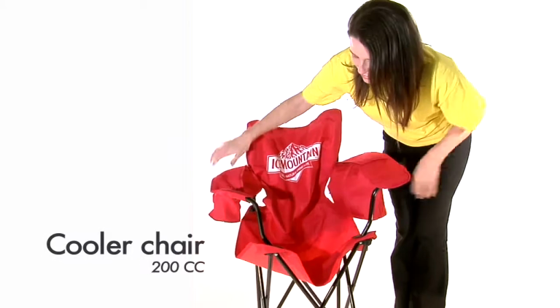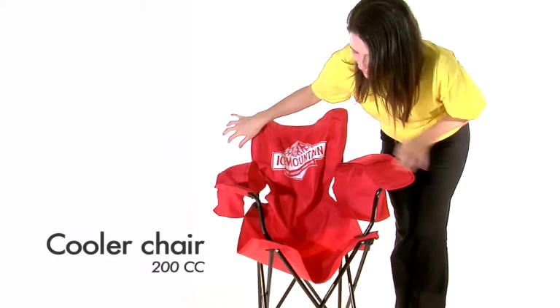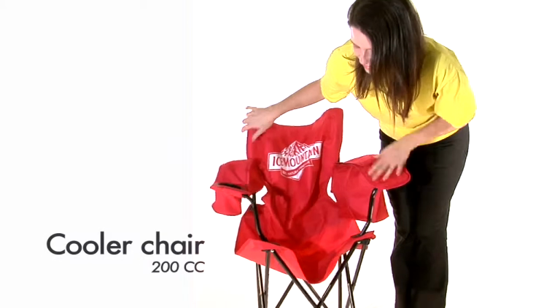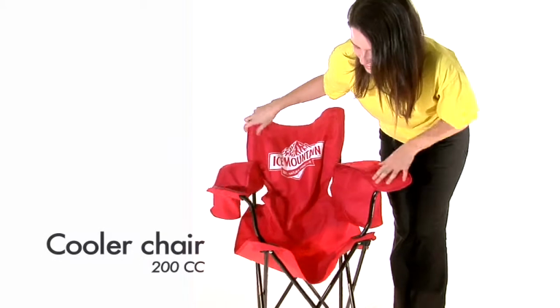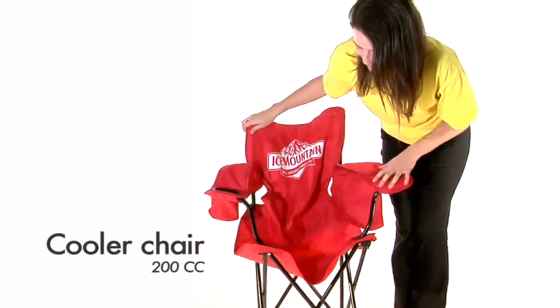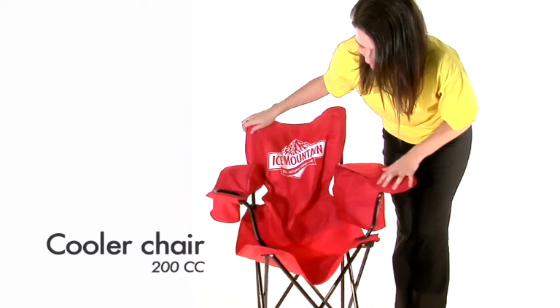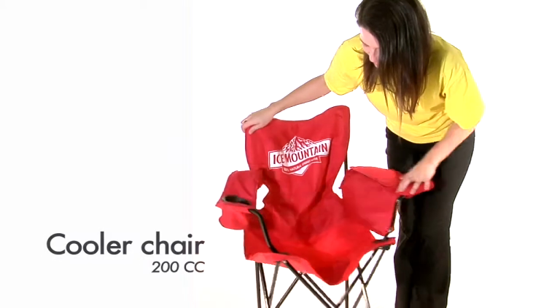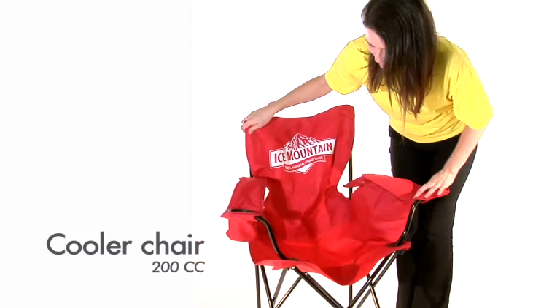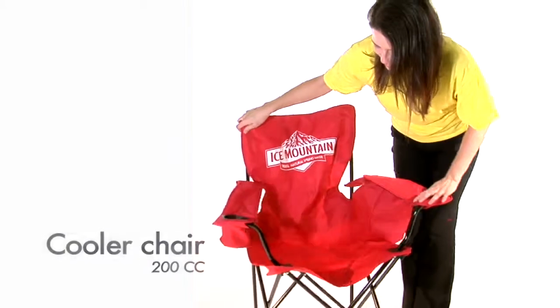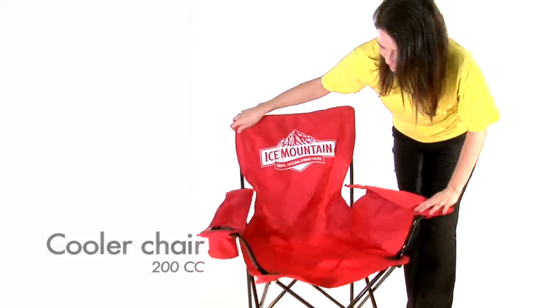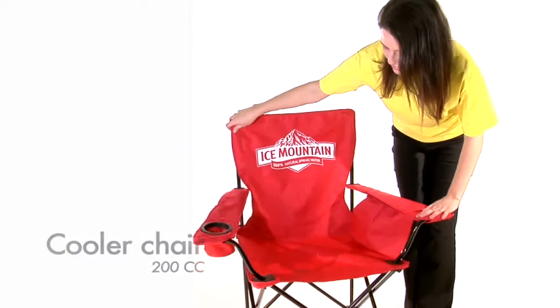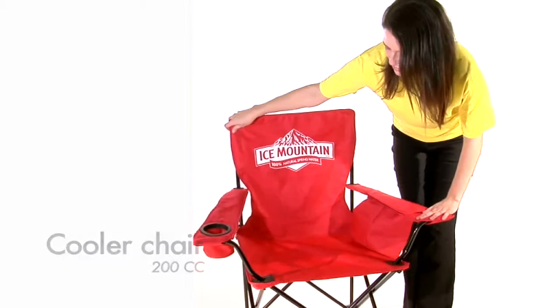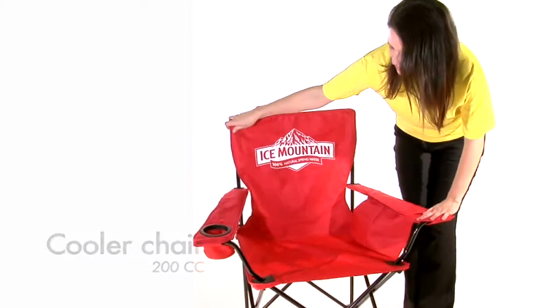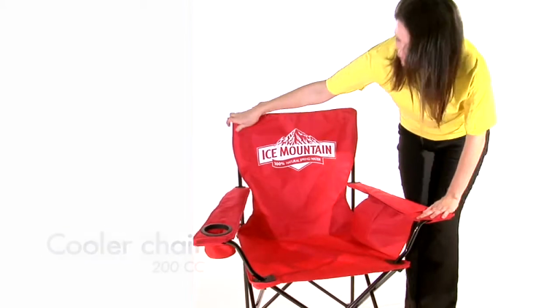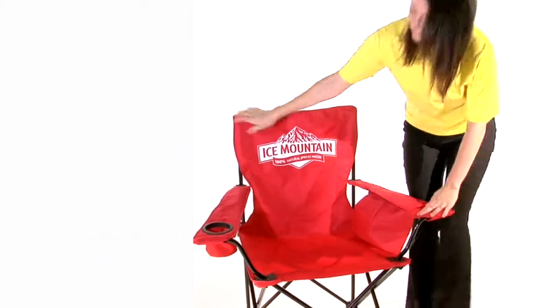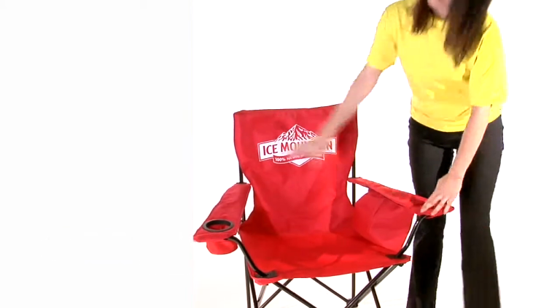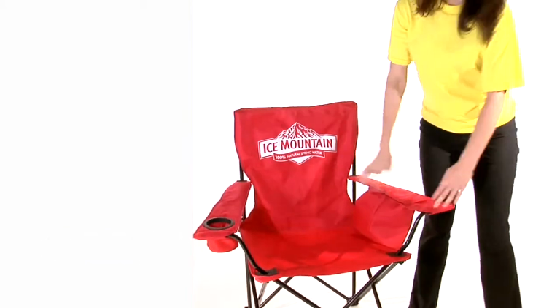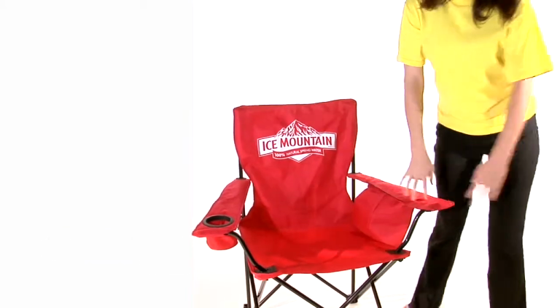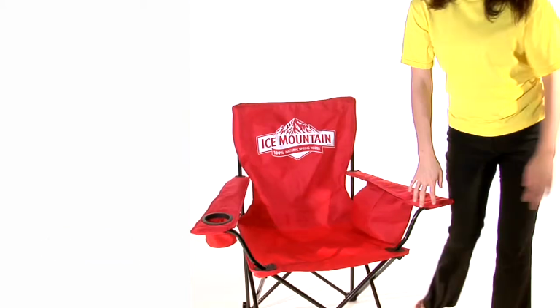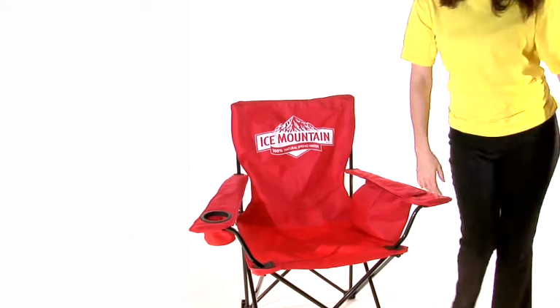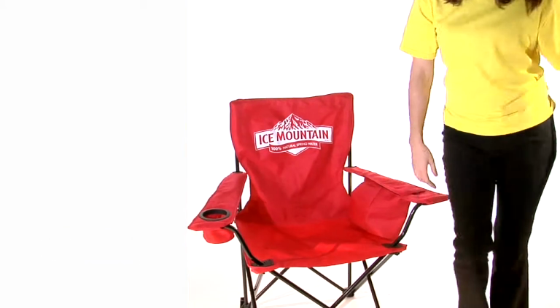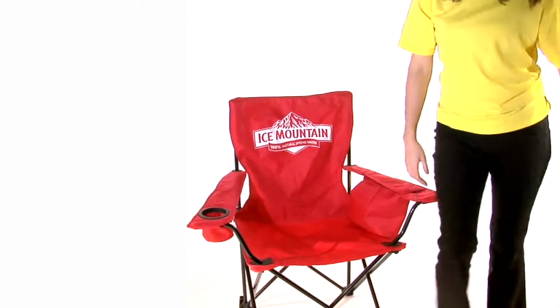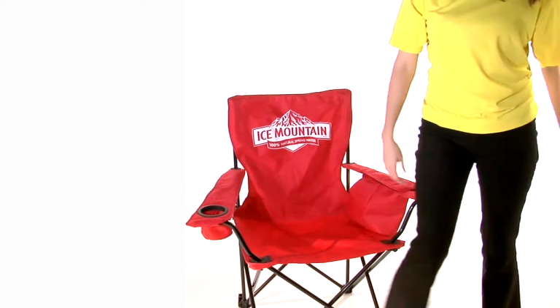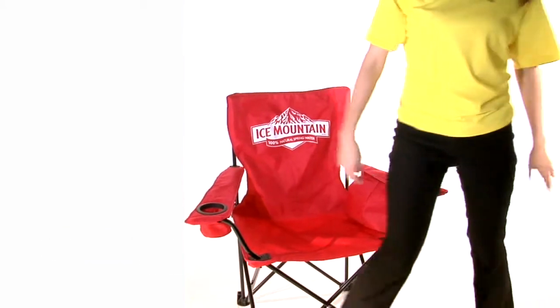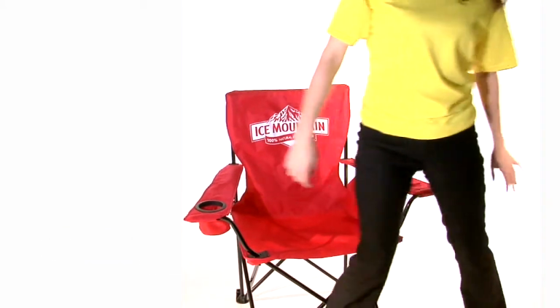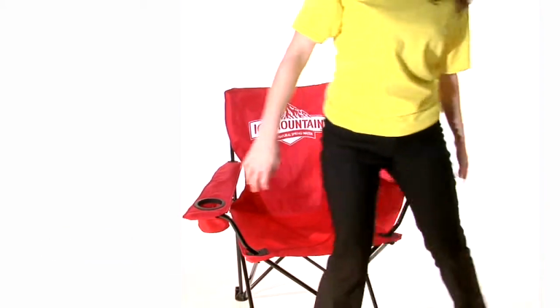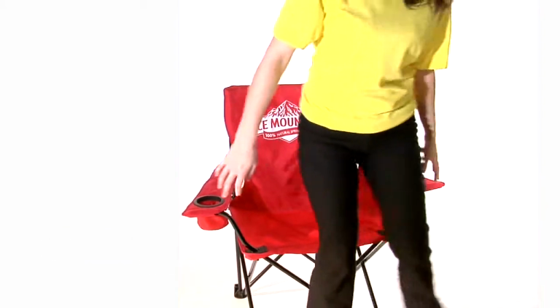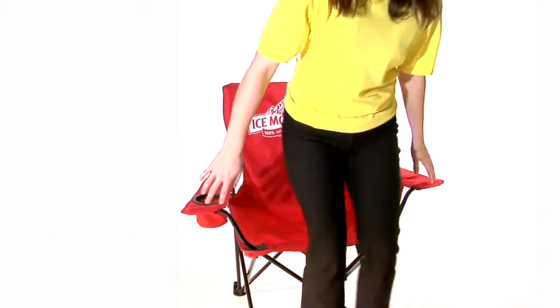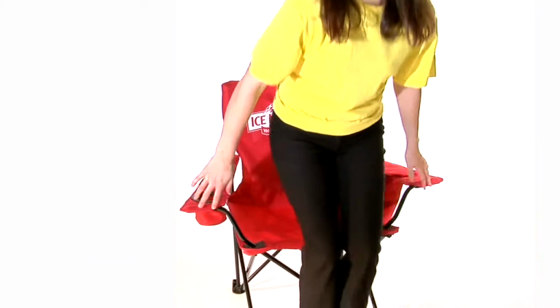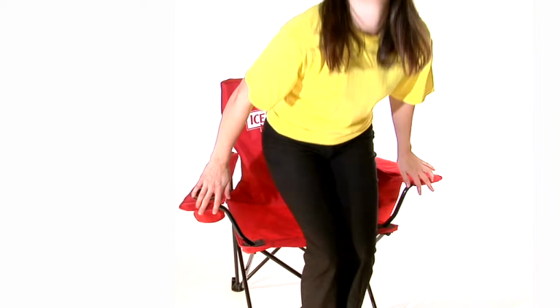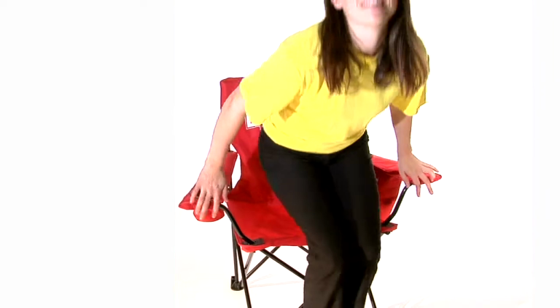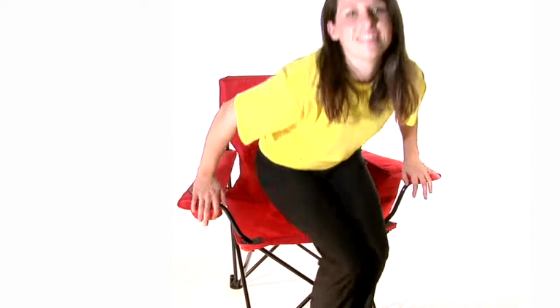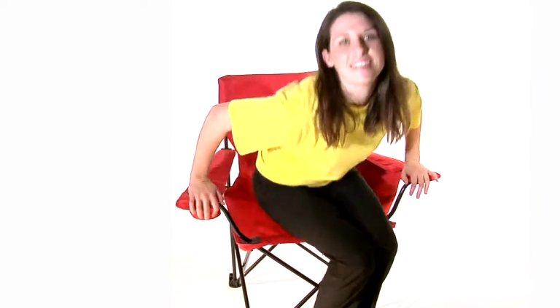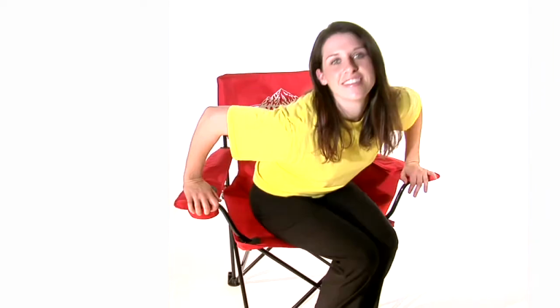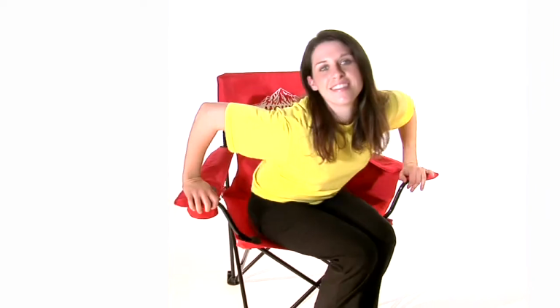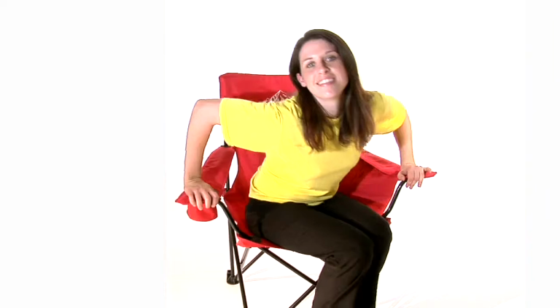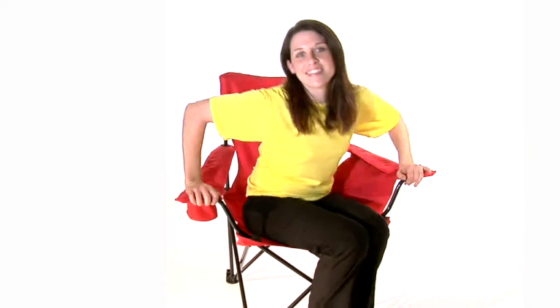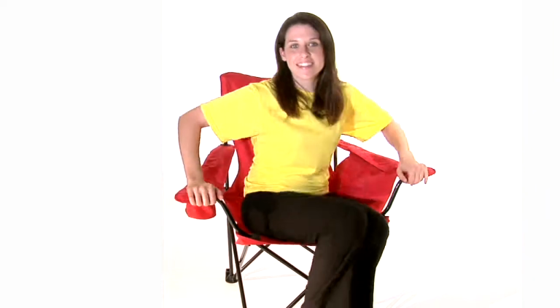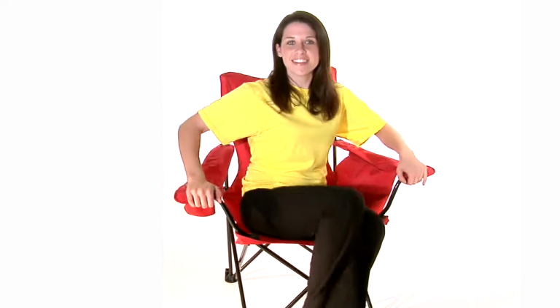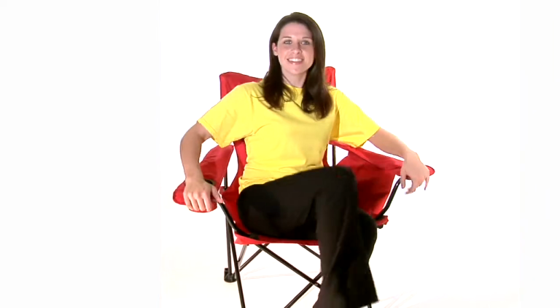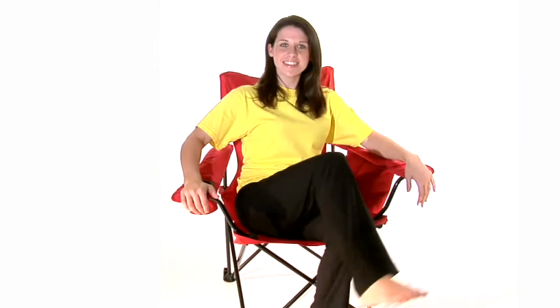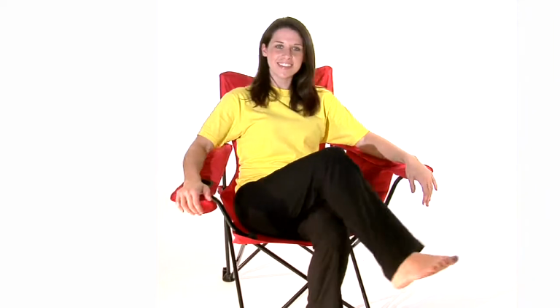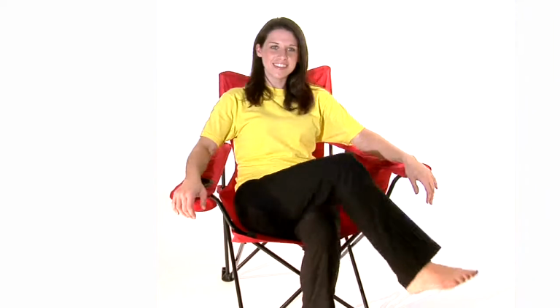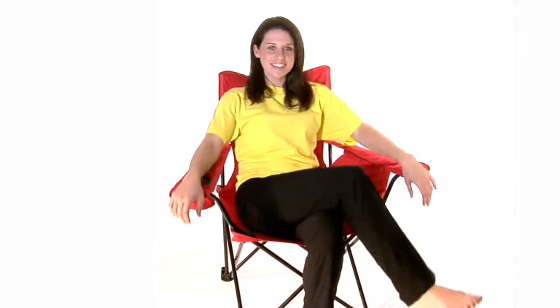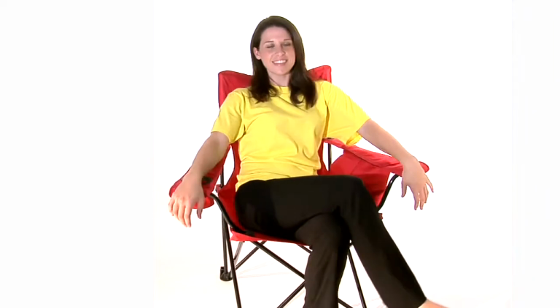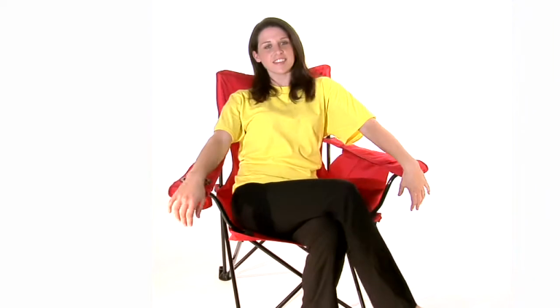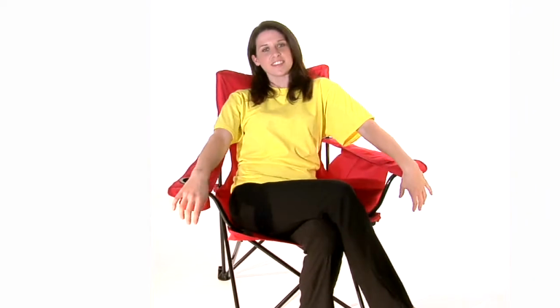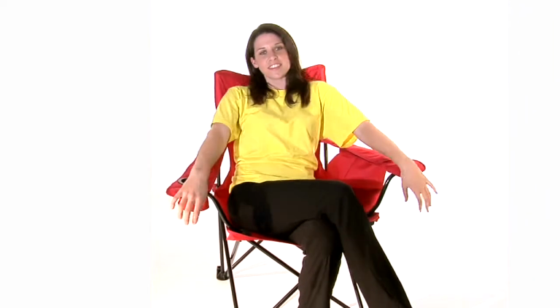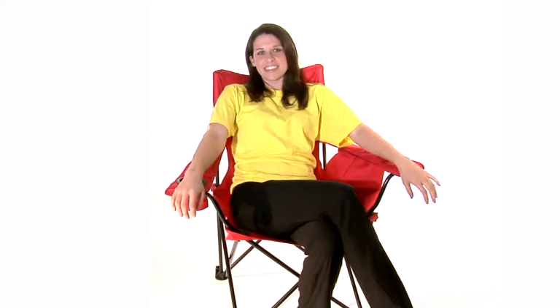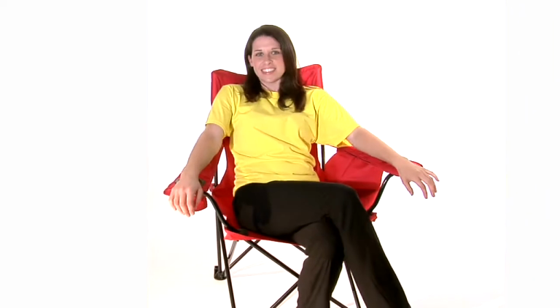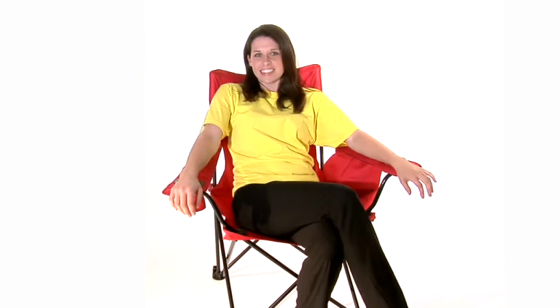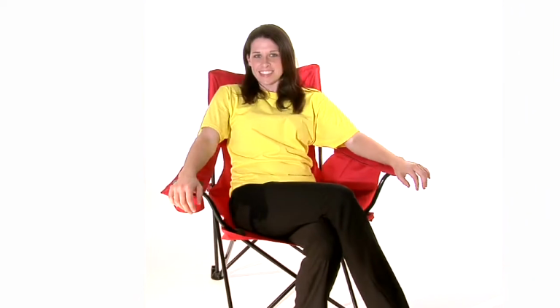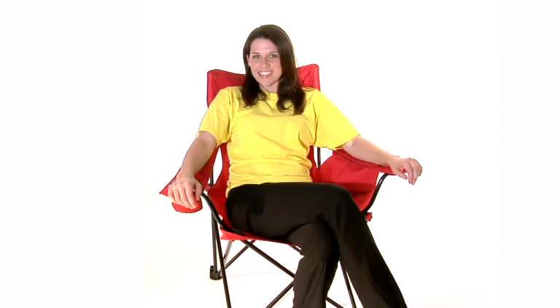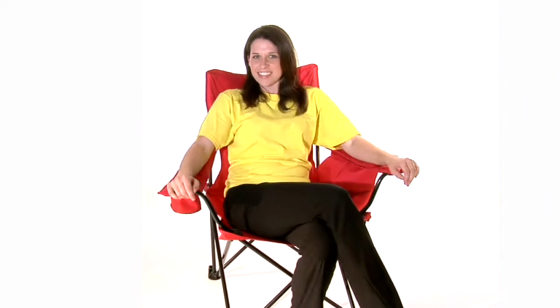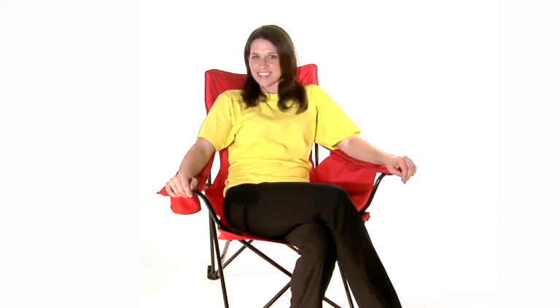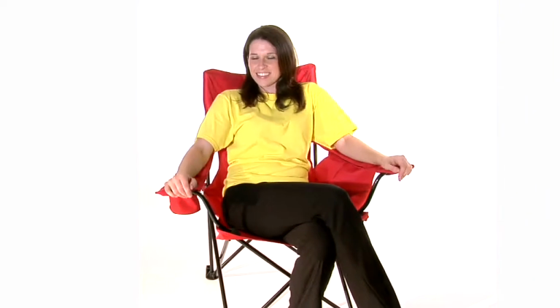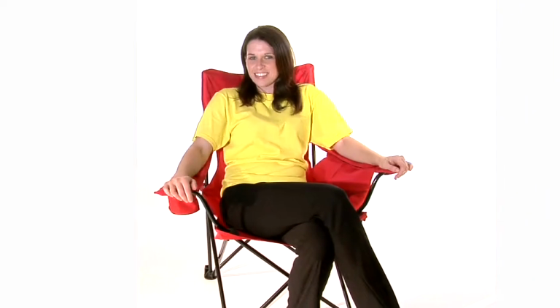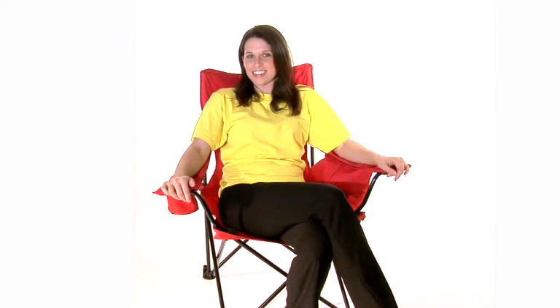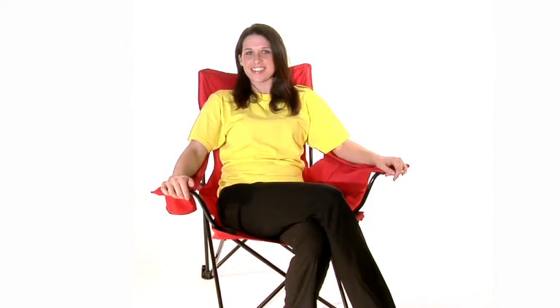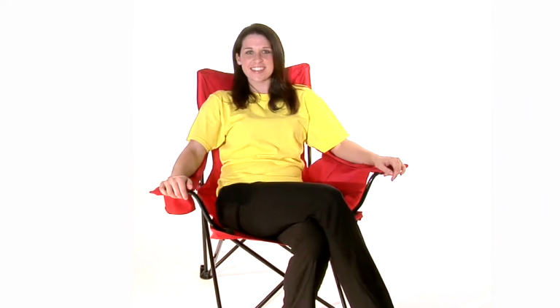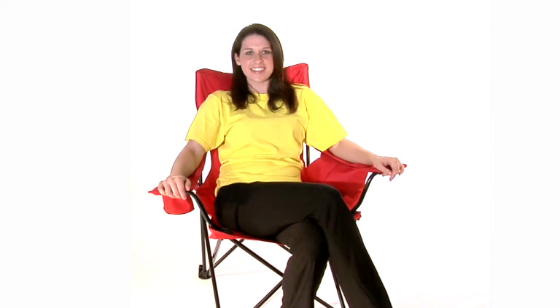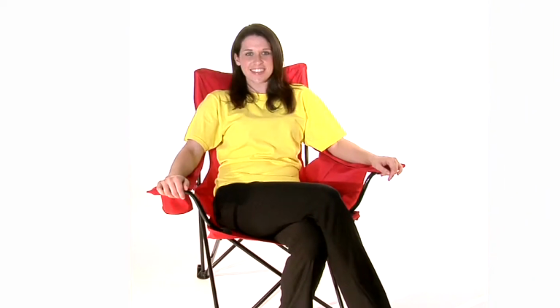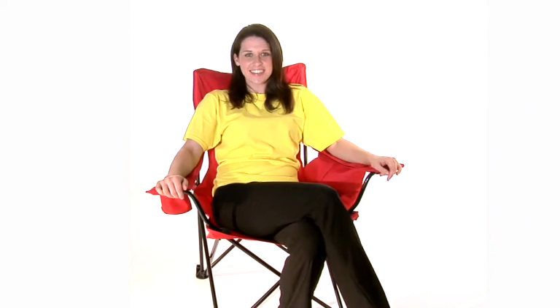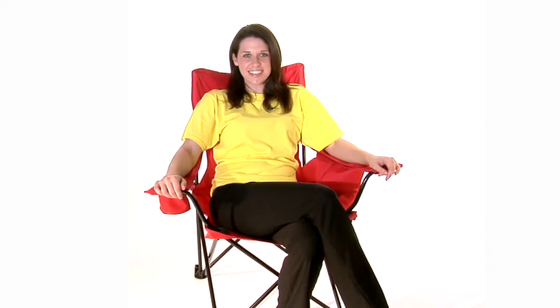Heading out for a sporting event, a picnic, maybe the beach, or a music festival? The Peerless Cooler Chair is a great item to bring along.